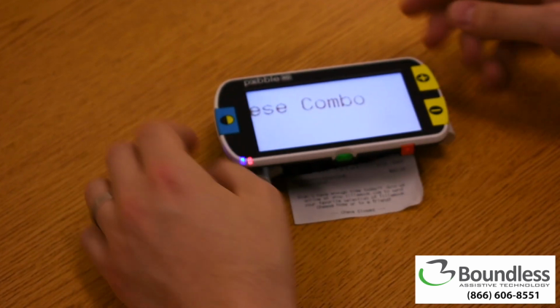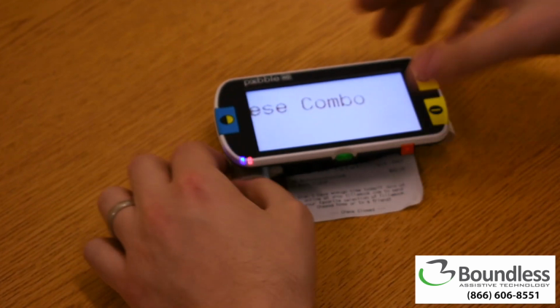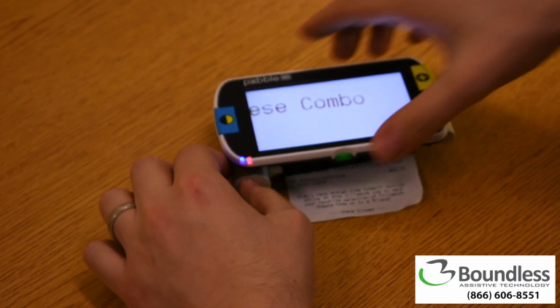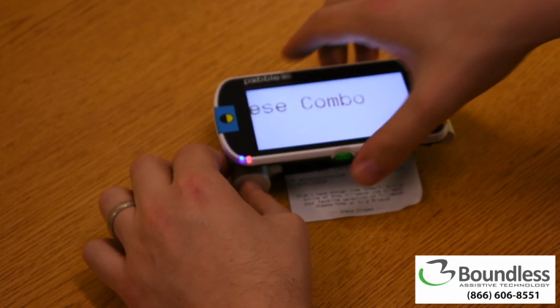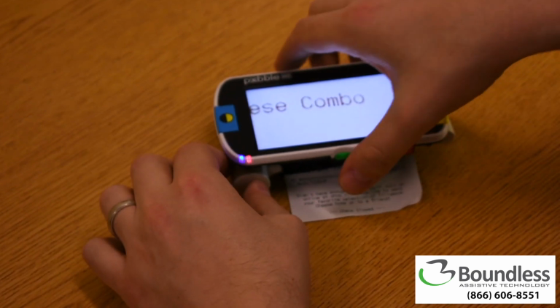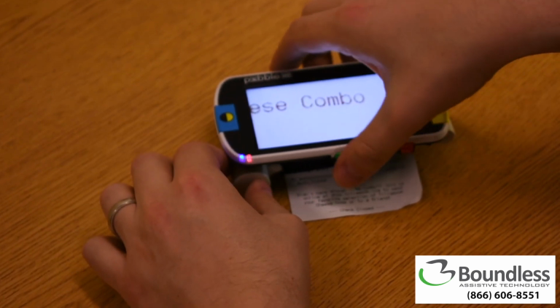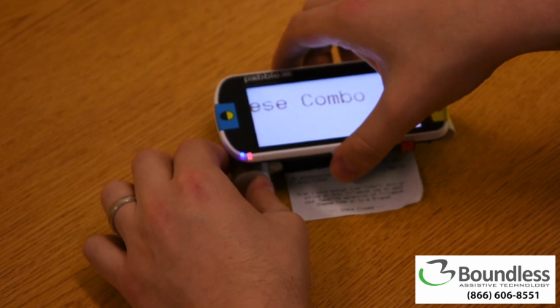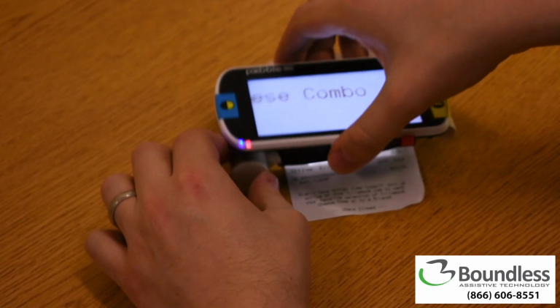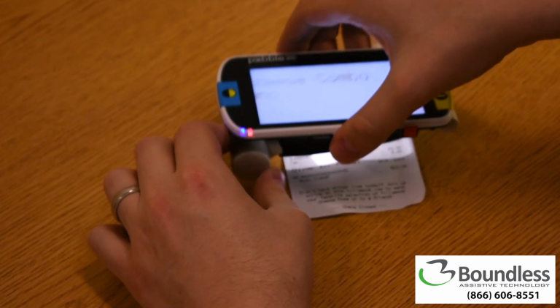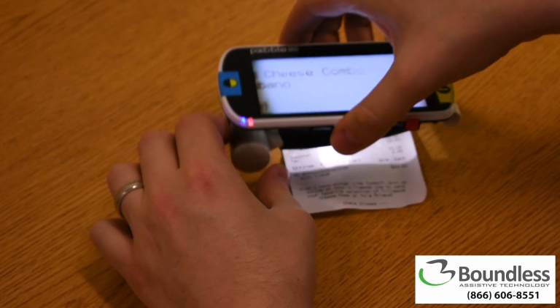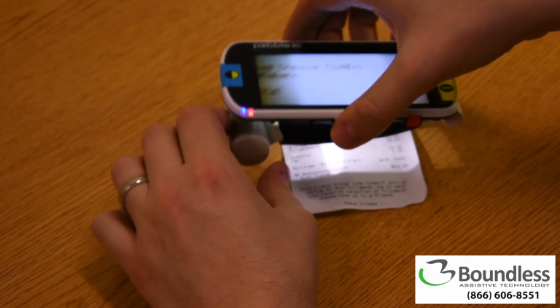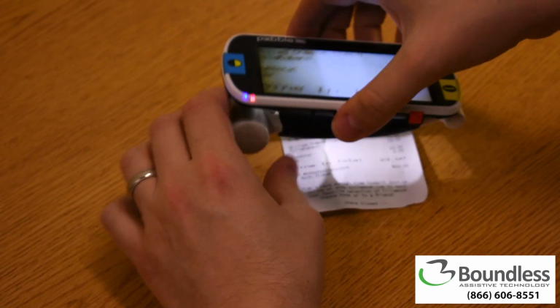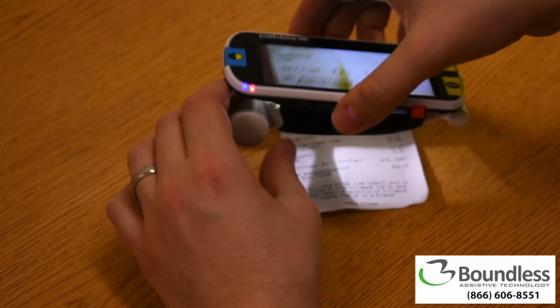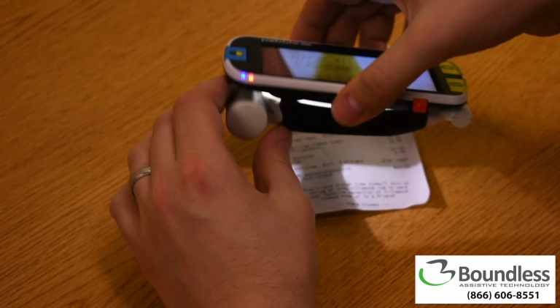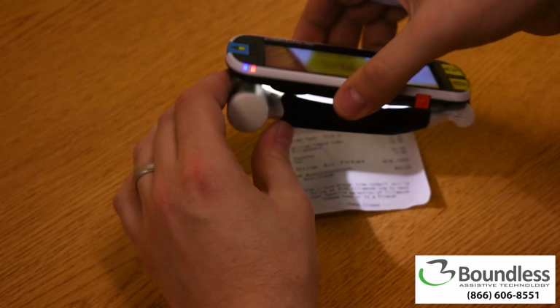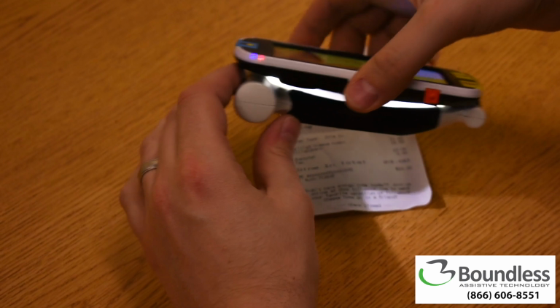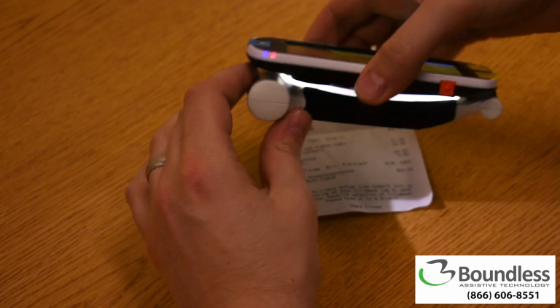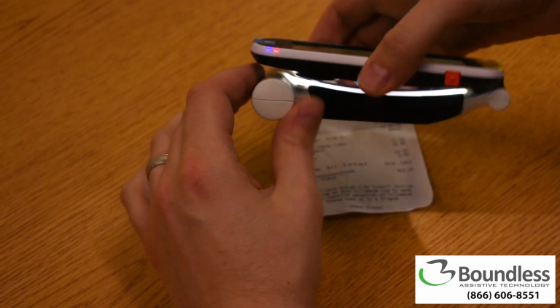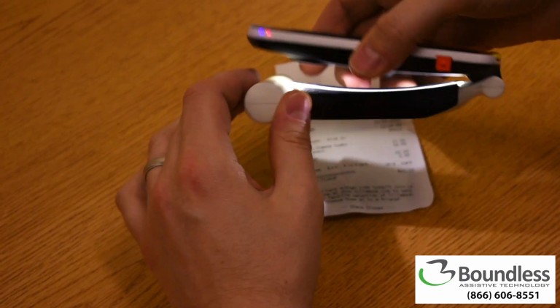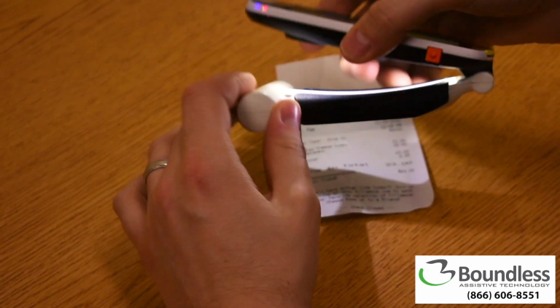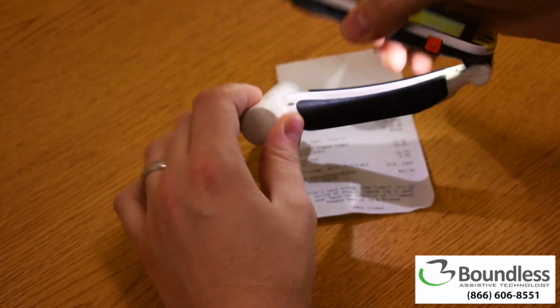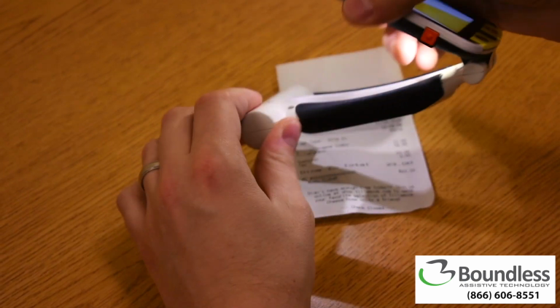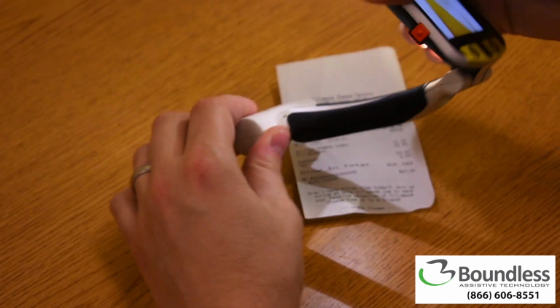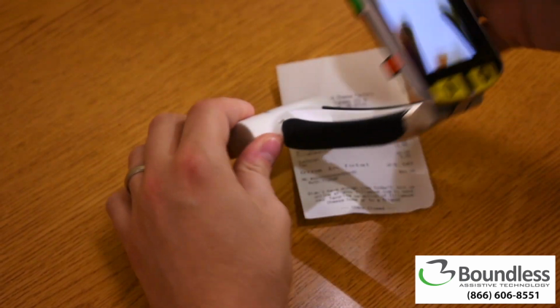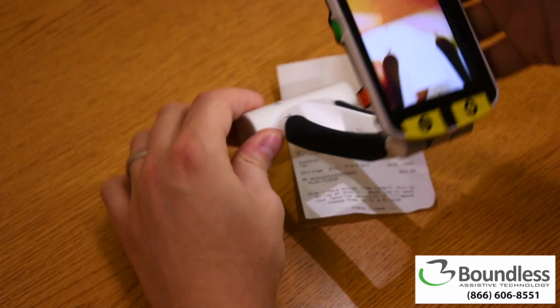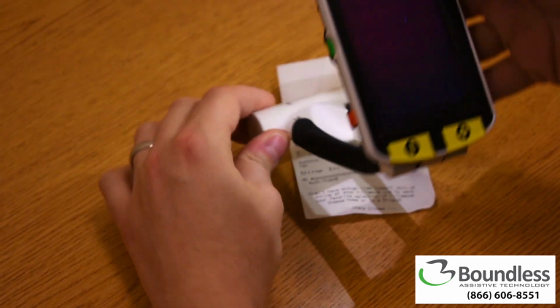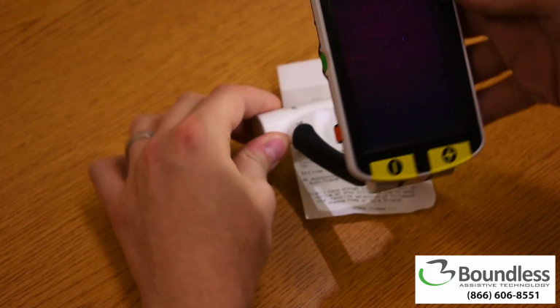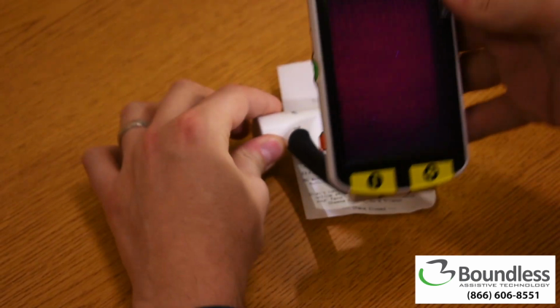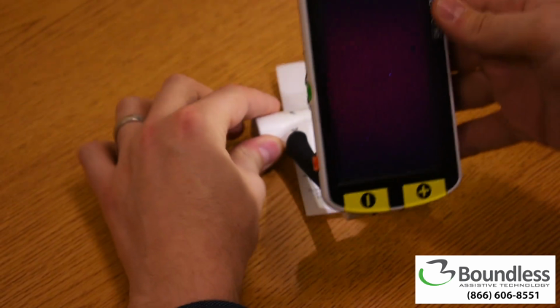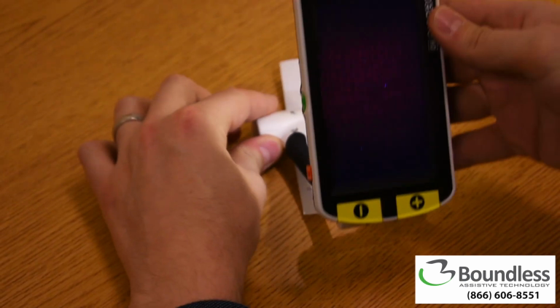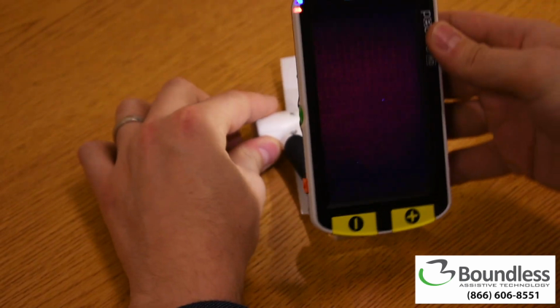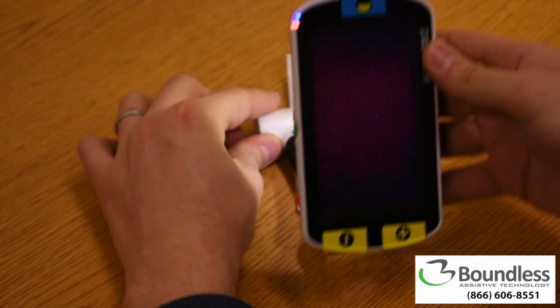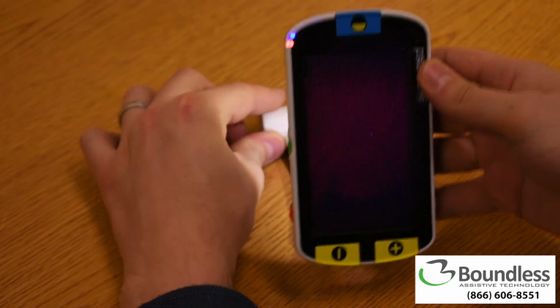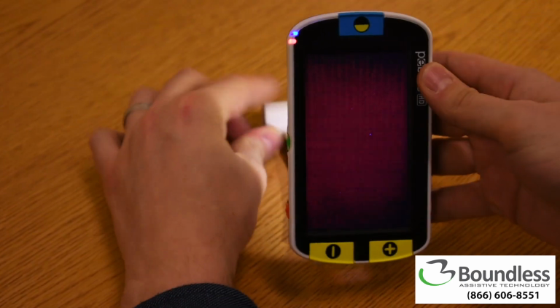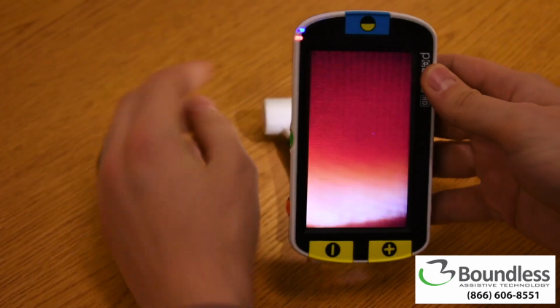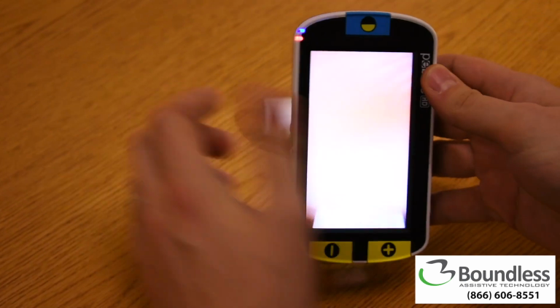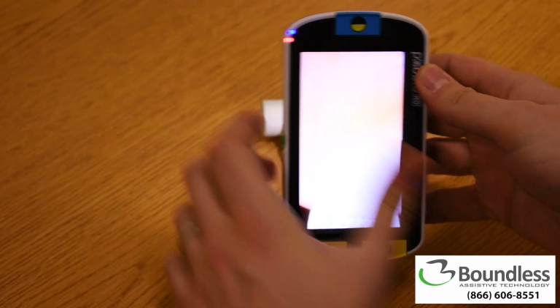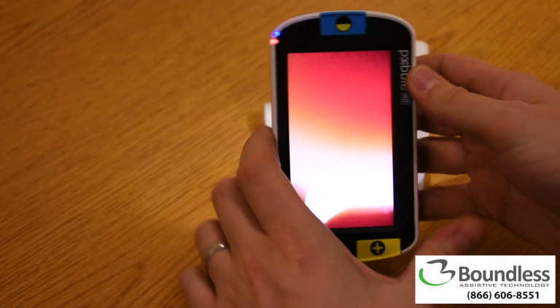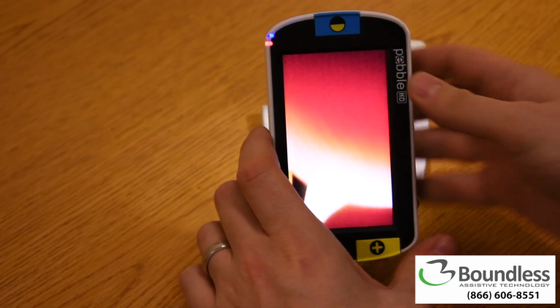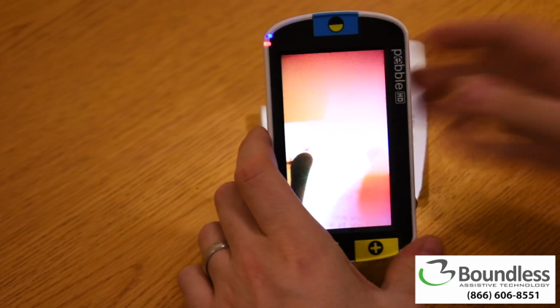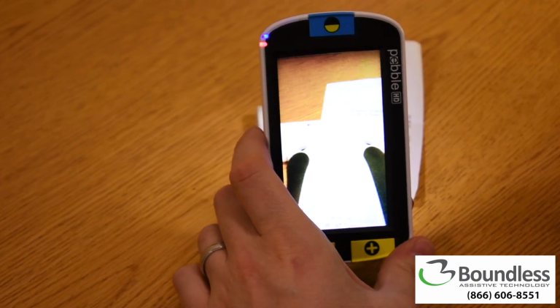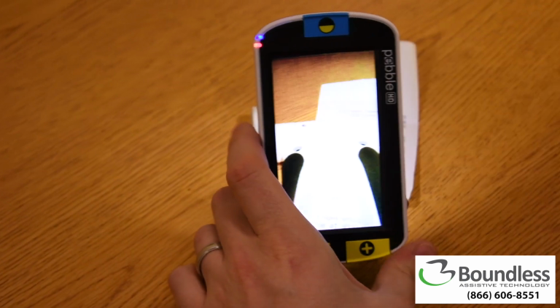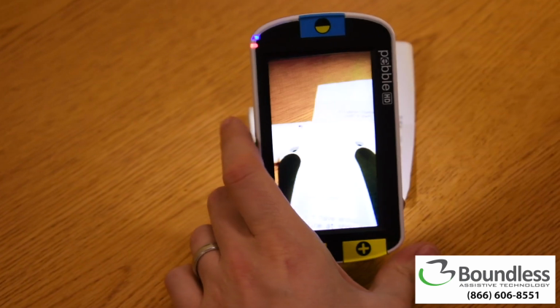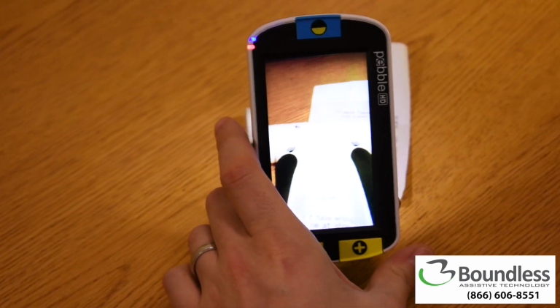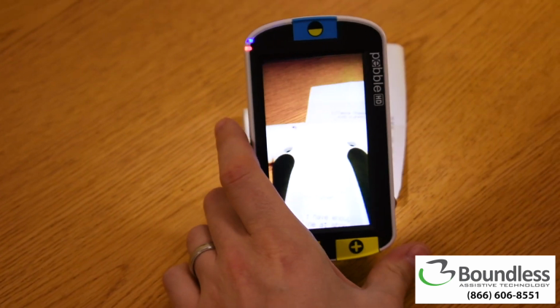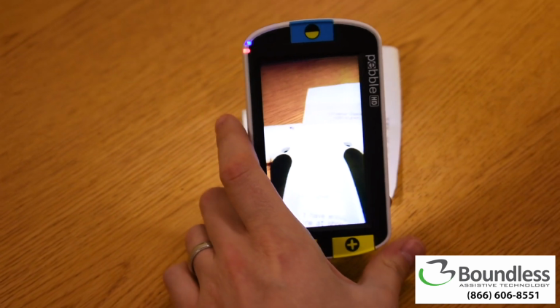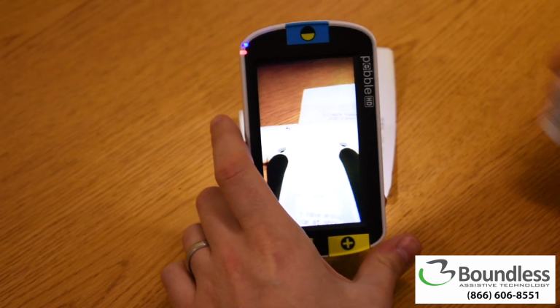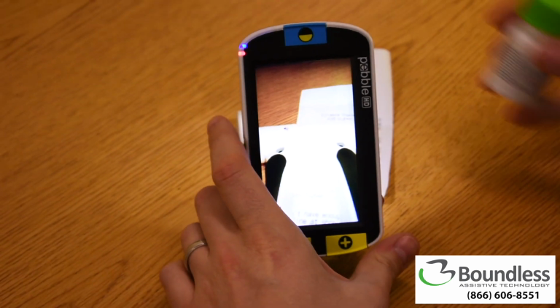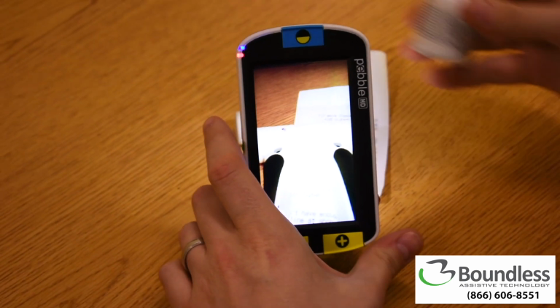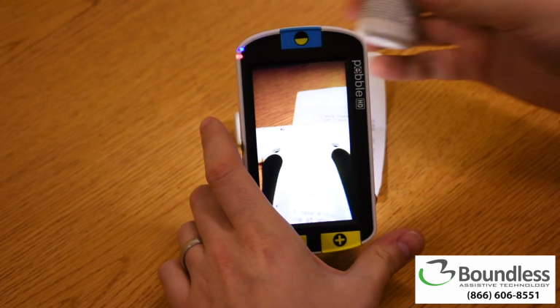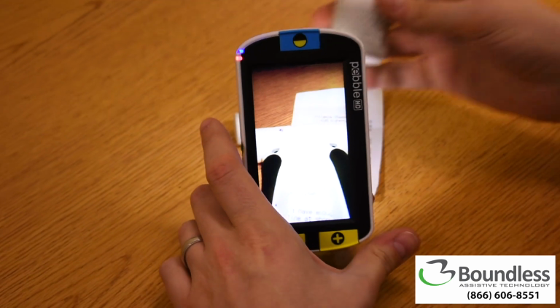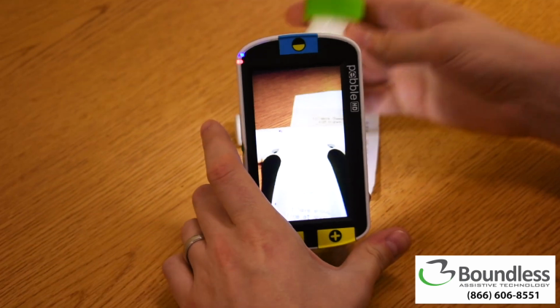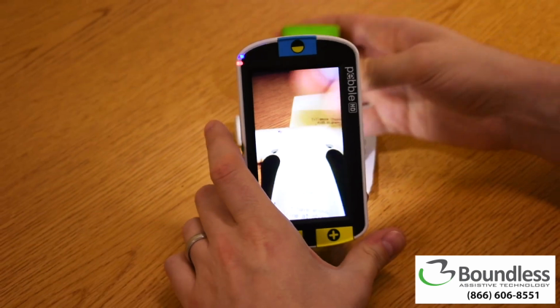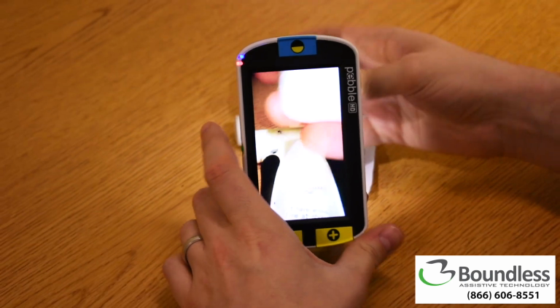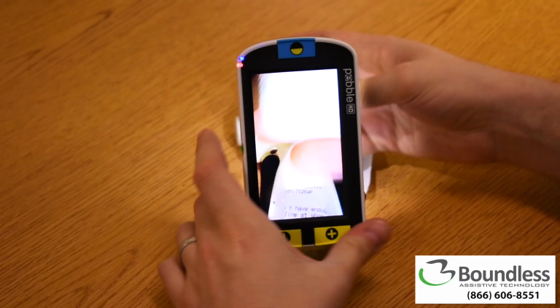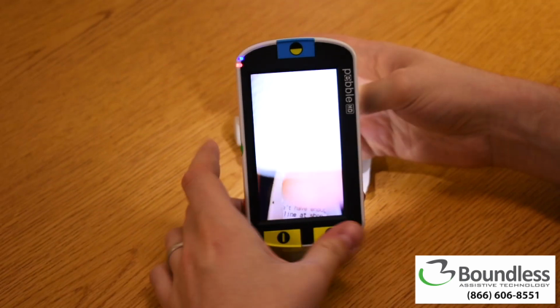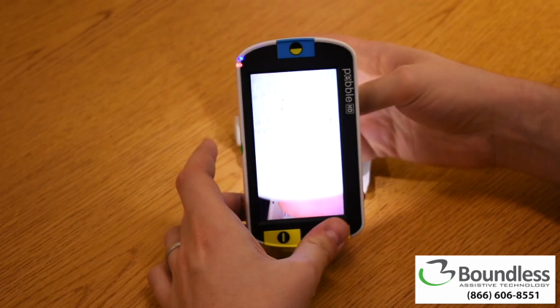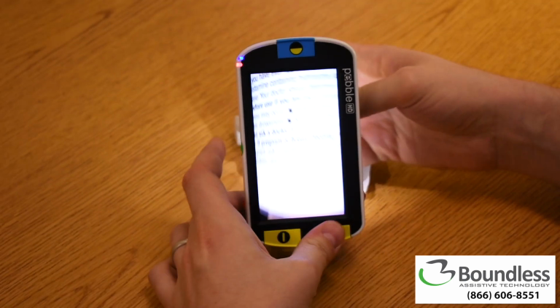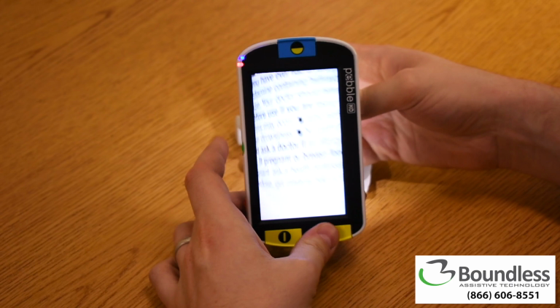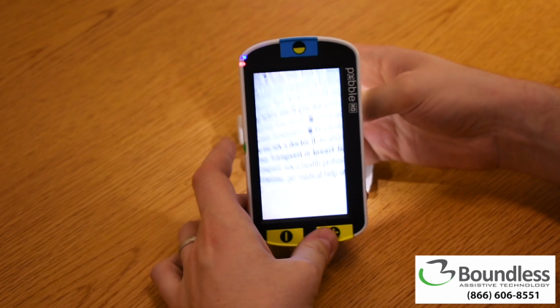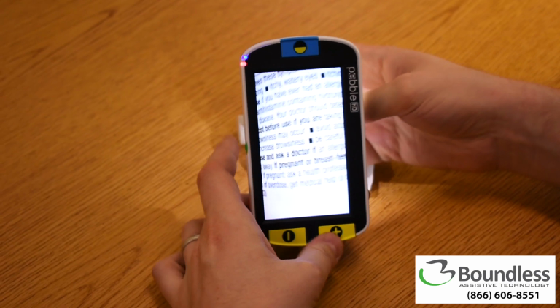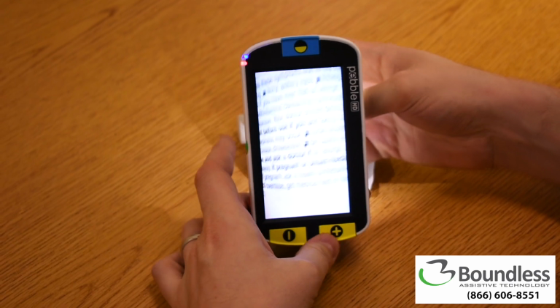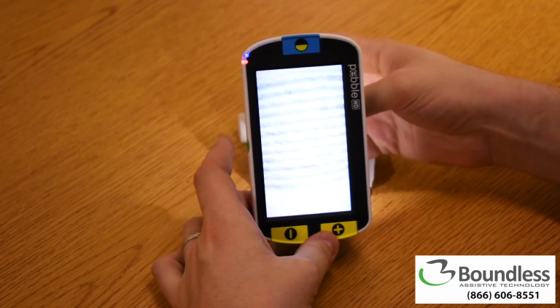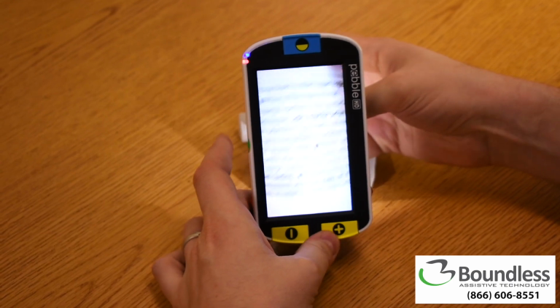Alternatively, the device can be set up on its rest for viewing items that you need to hold still with both hands, like a pill bottle.